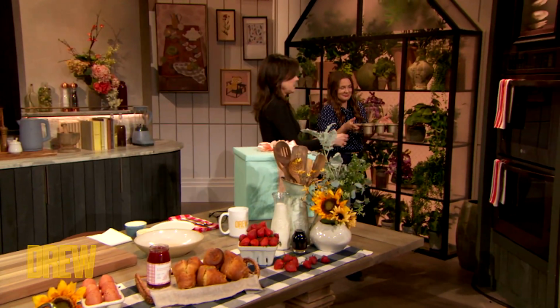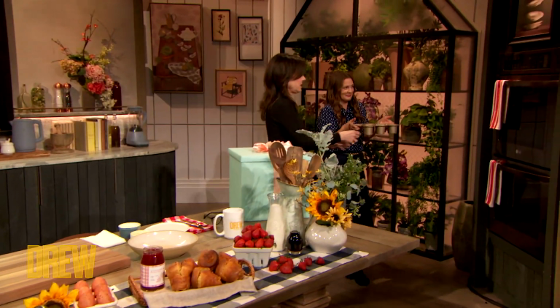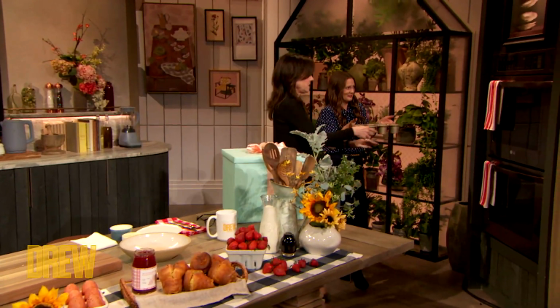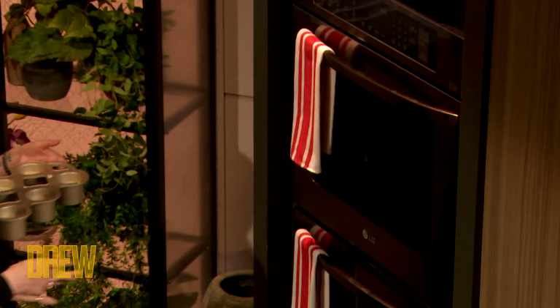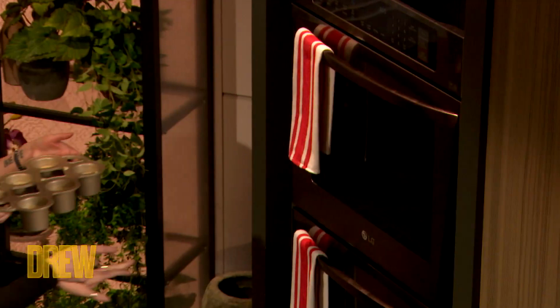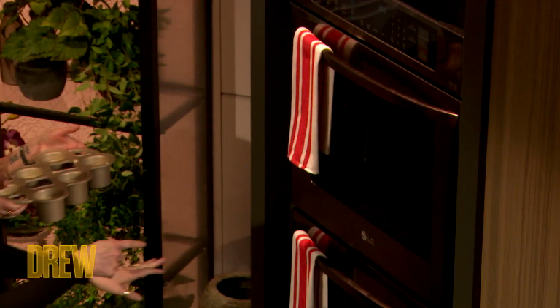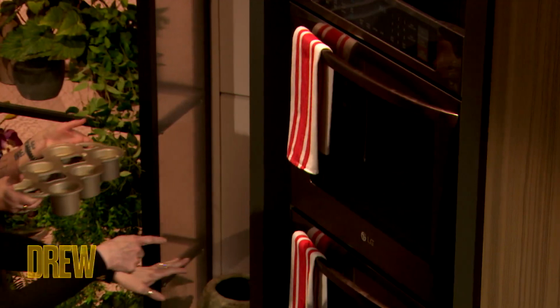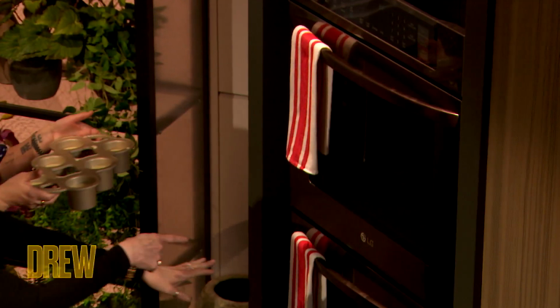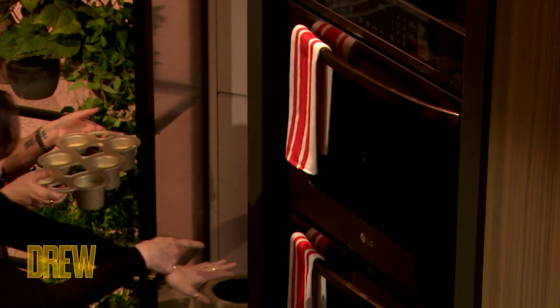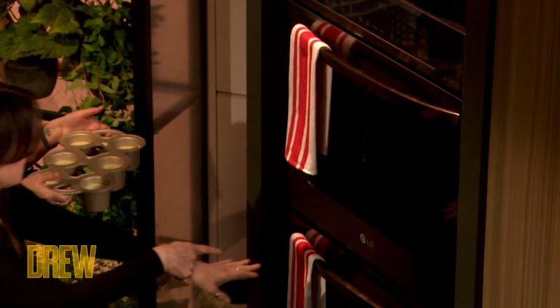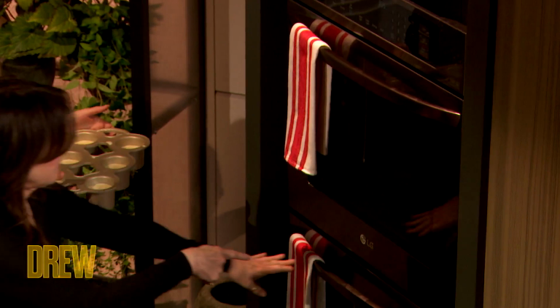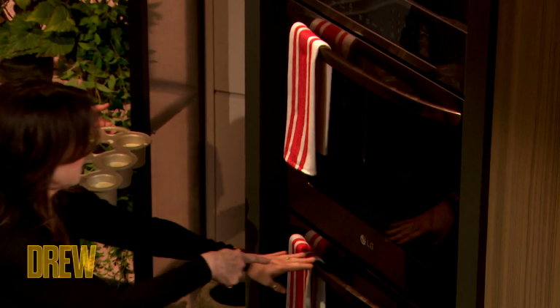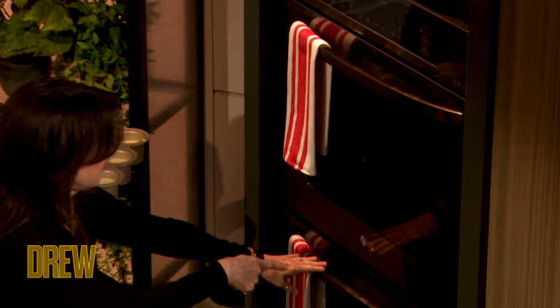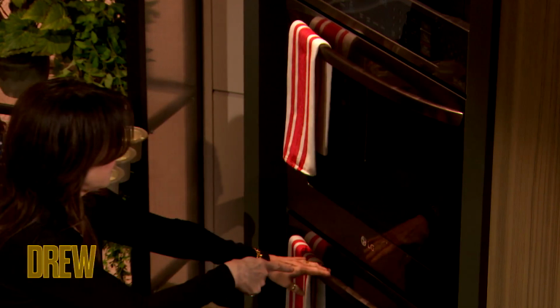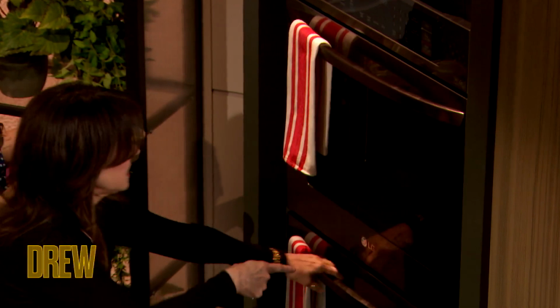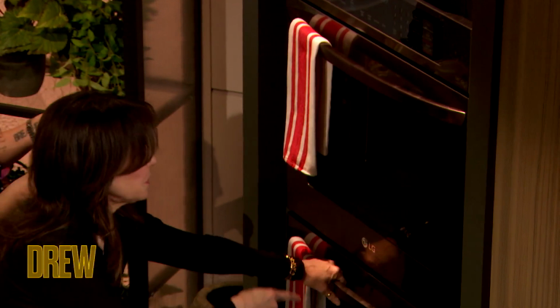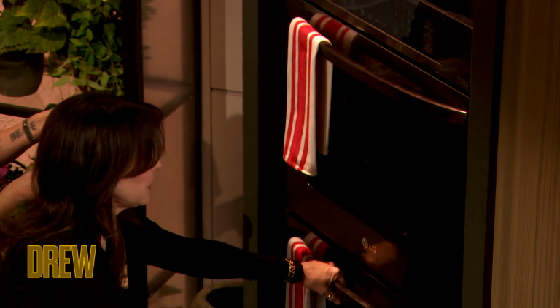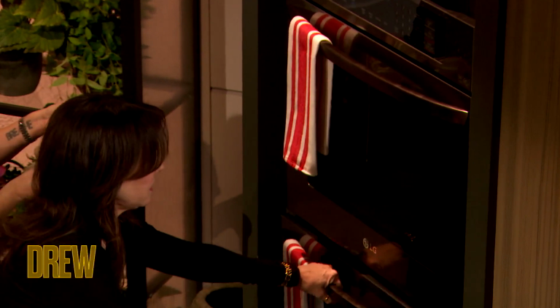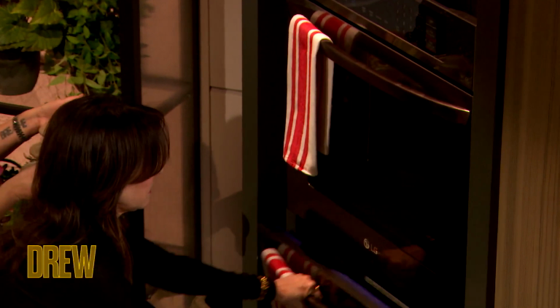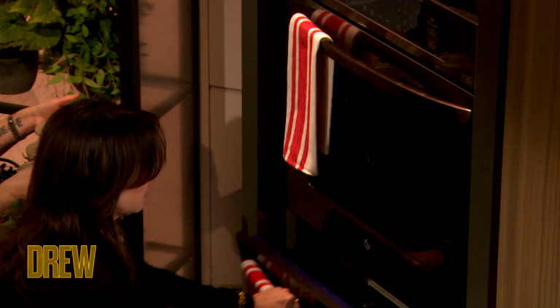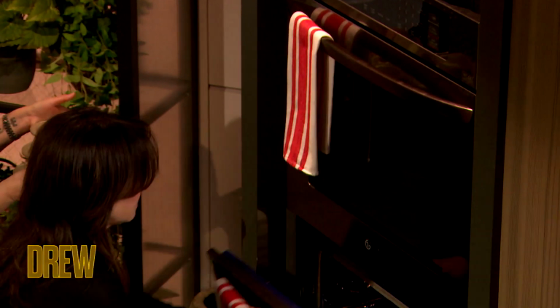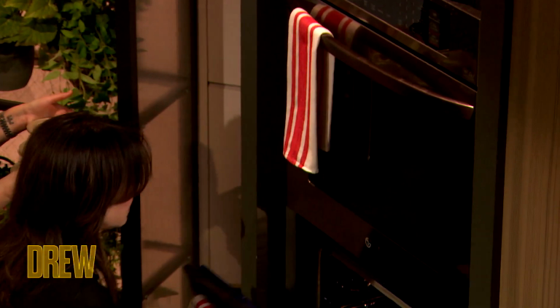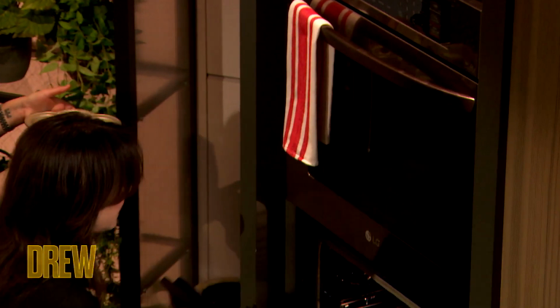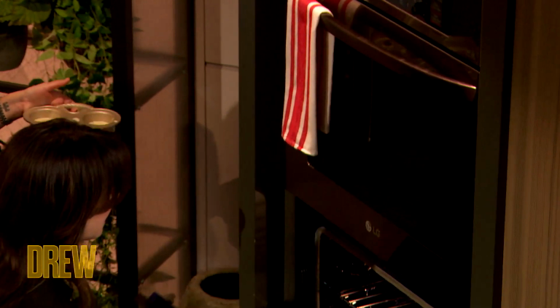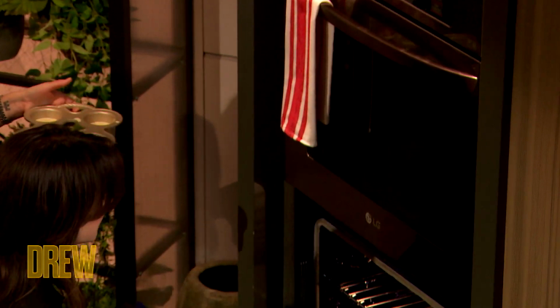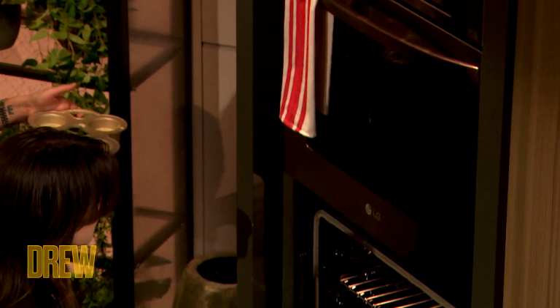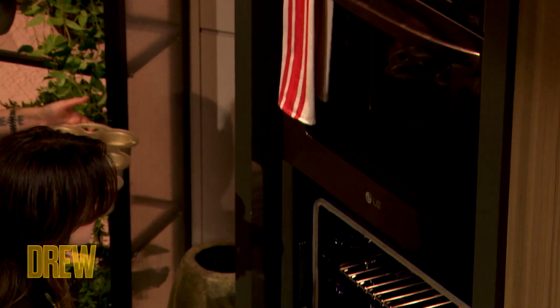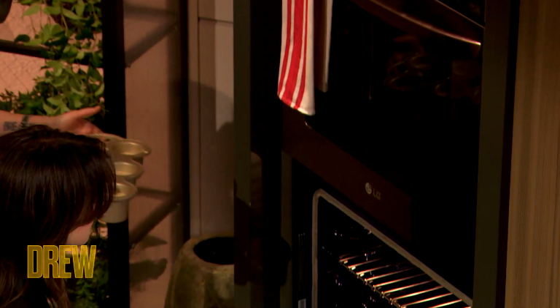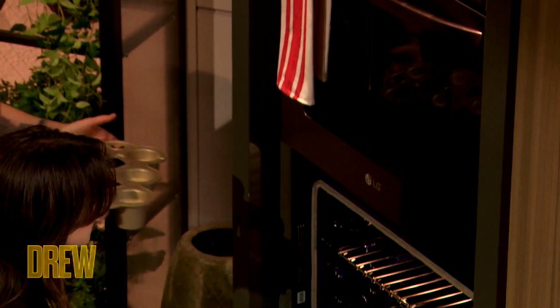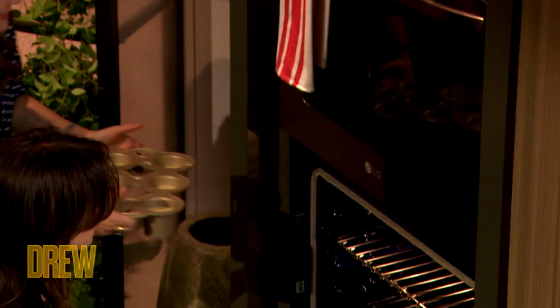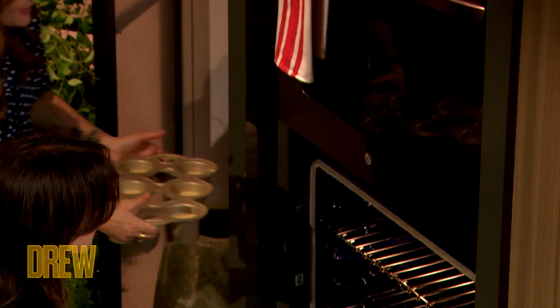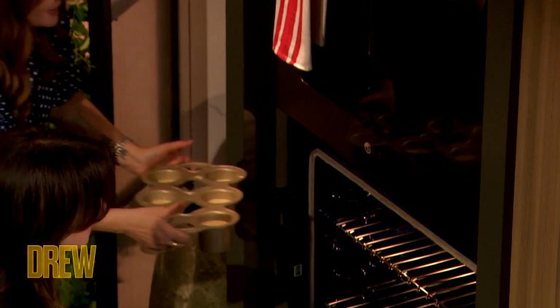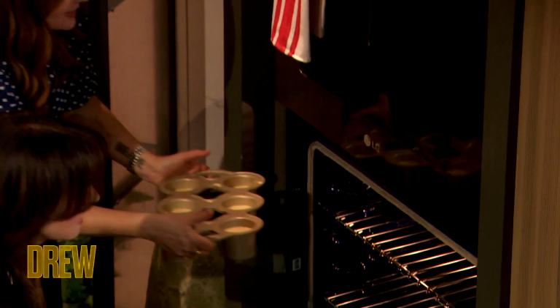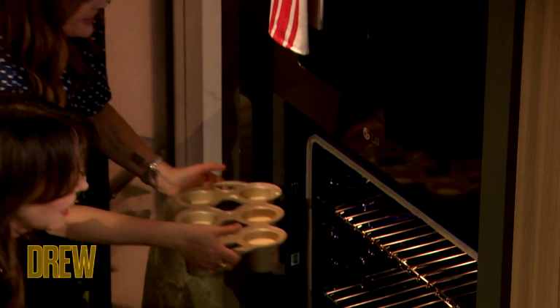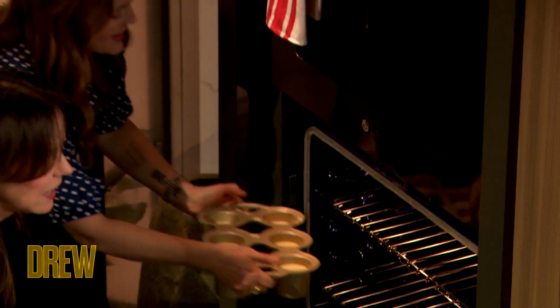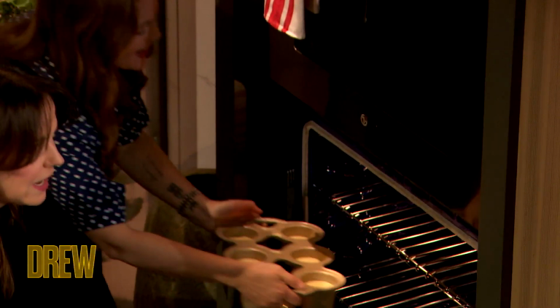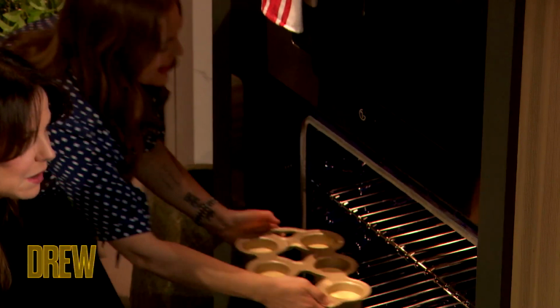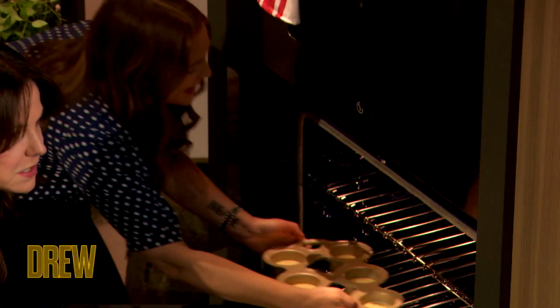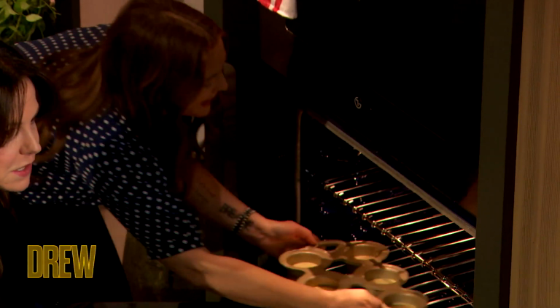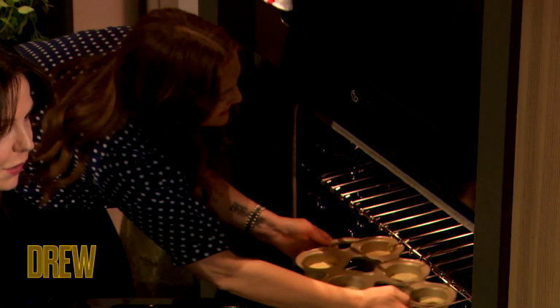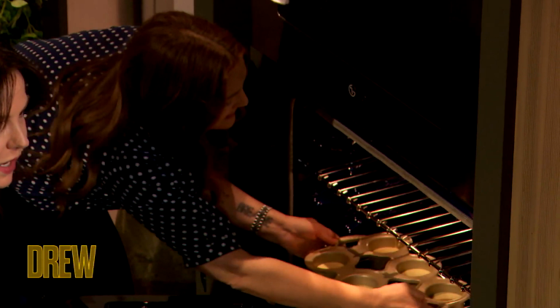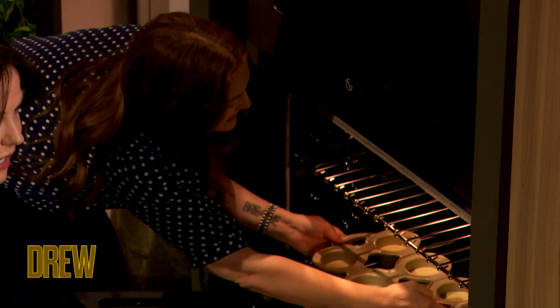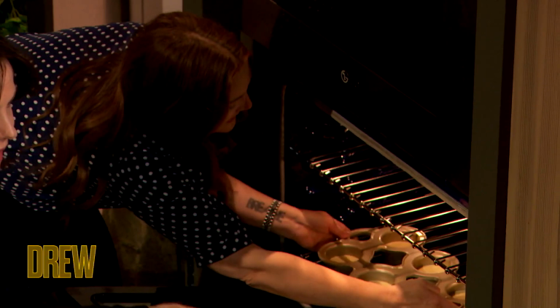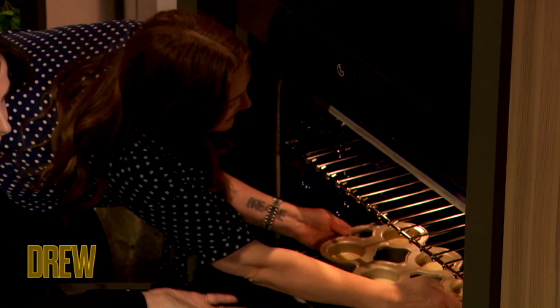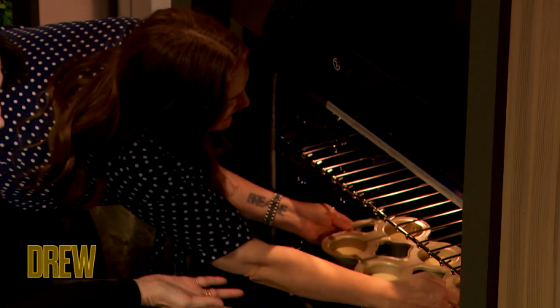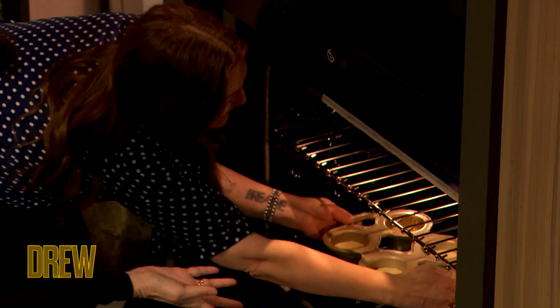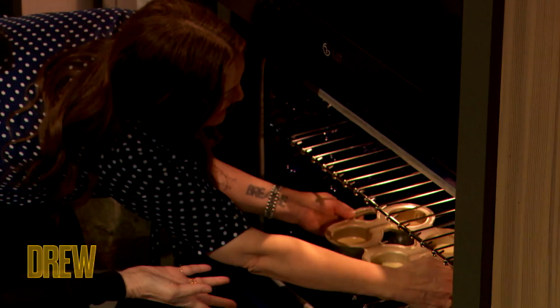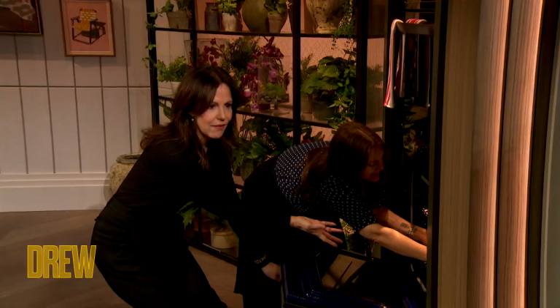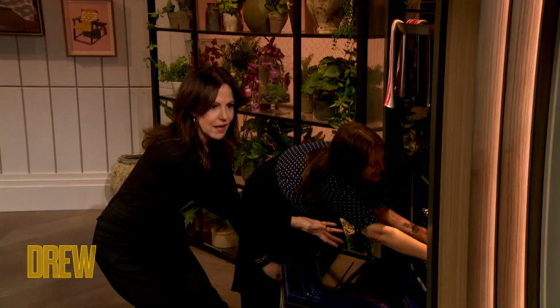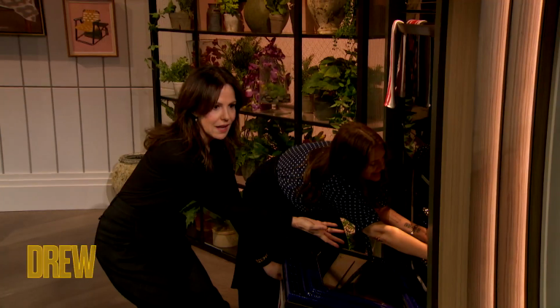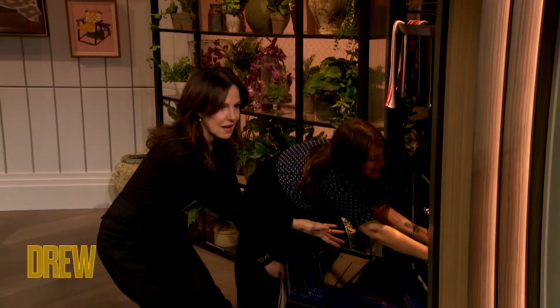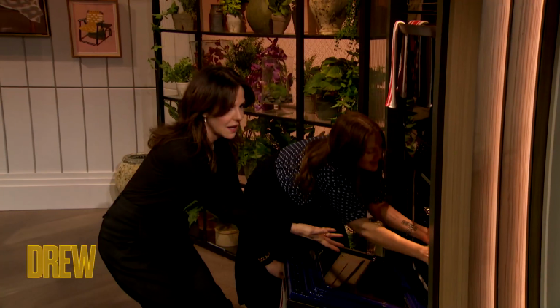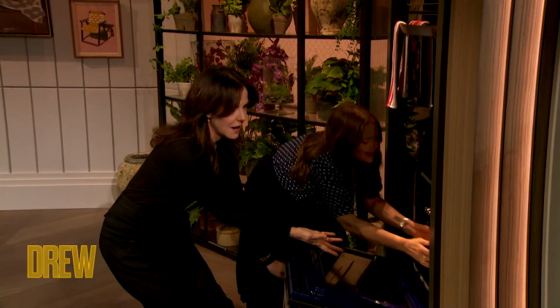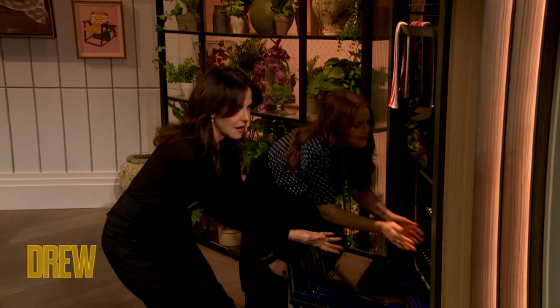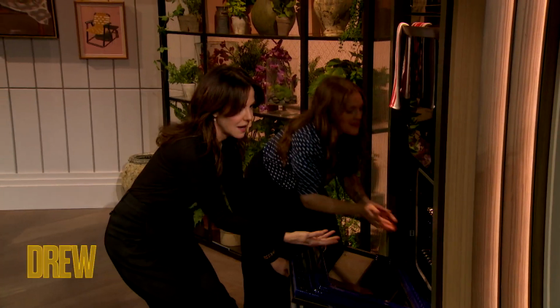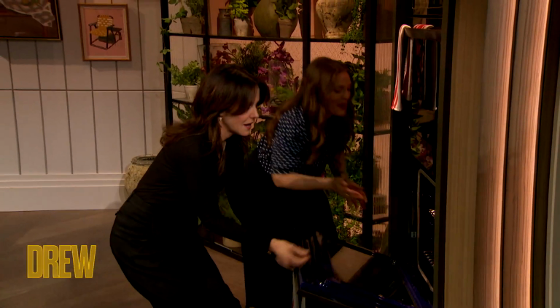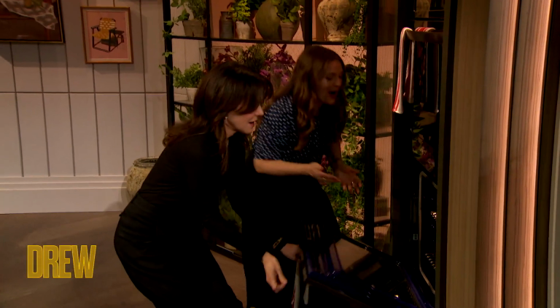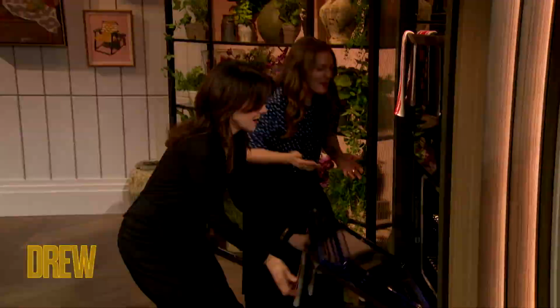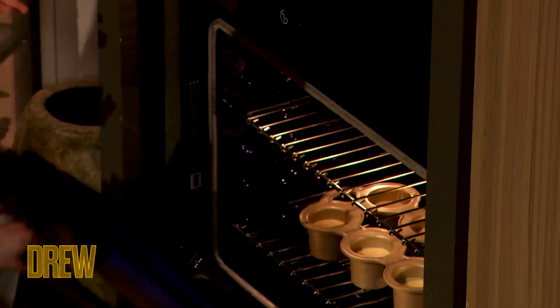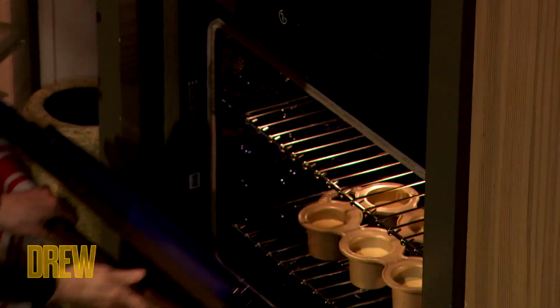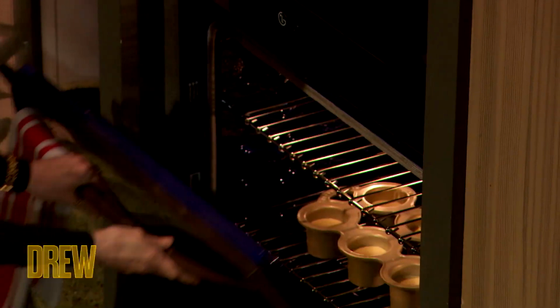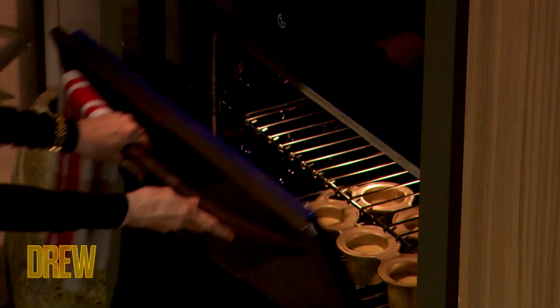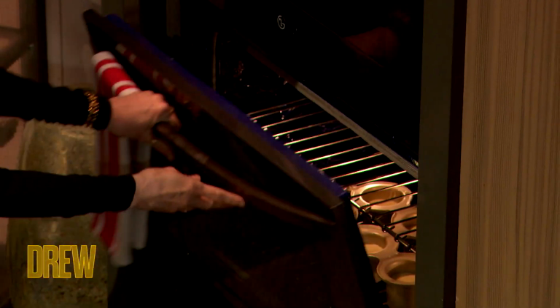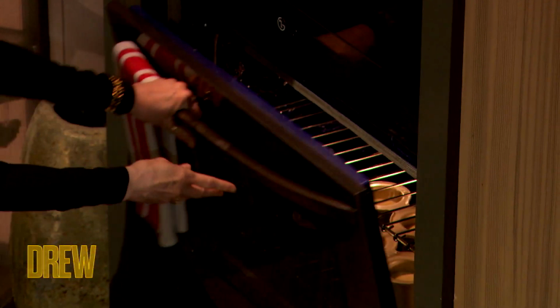This one. Yeah, perfect. I'll stick it in. I love a popover tin.